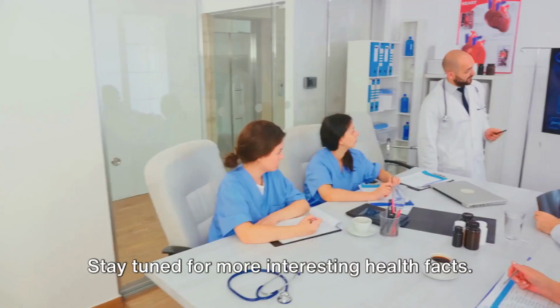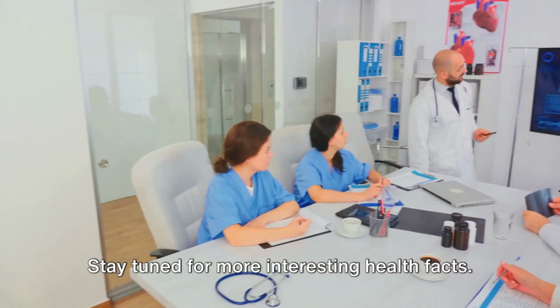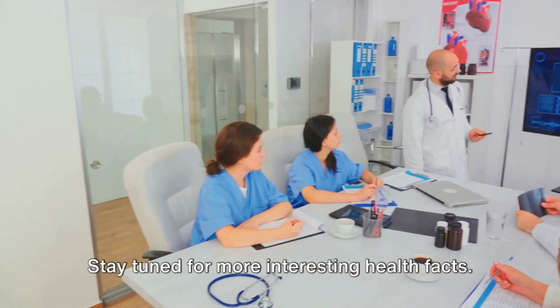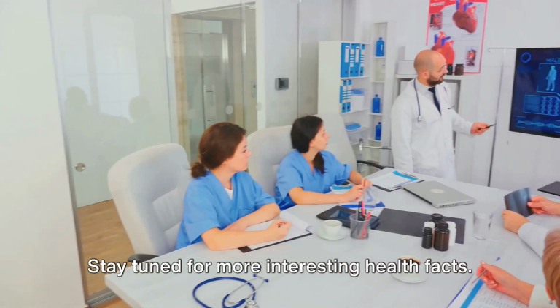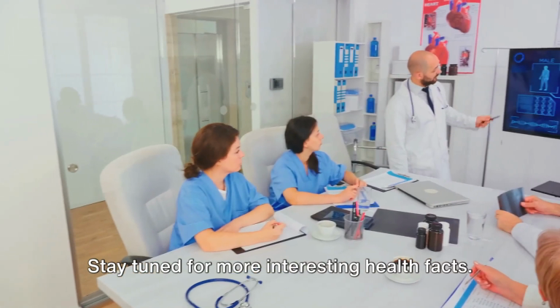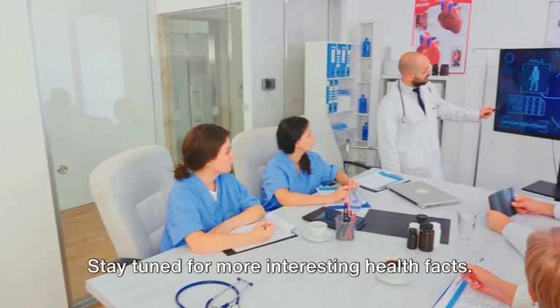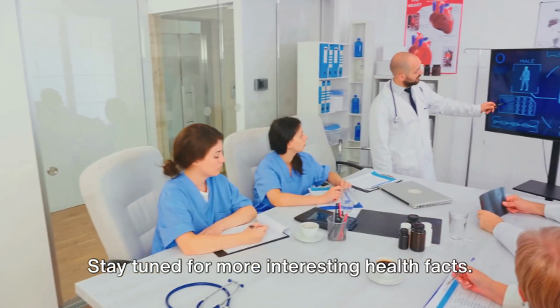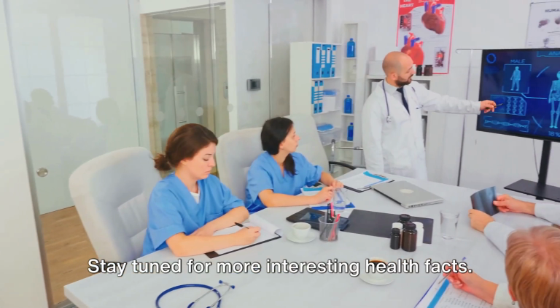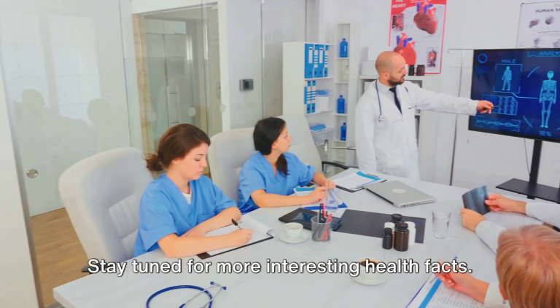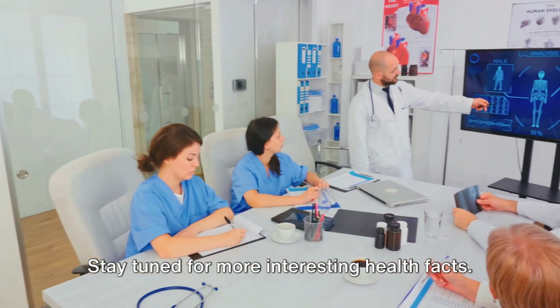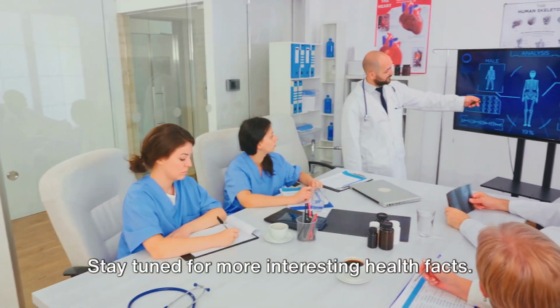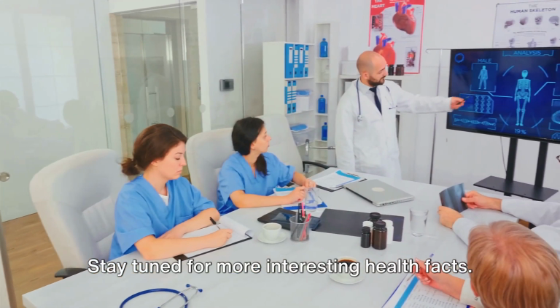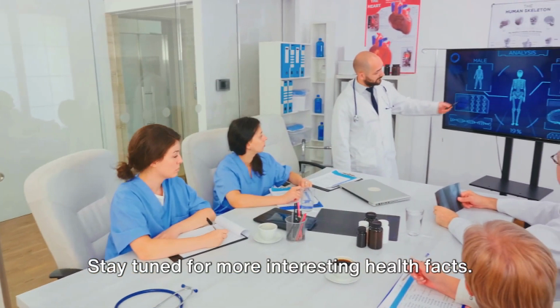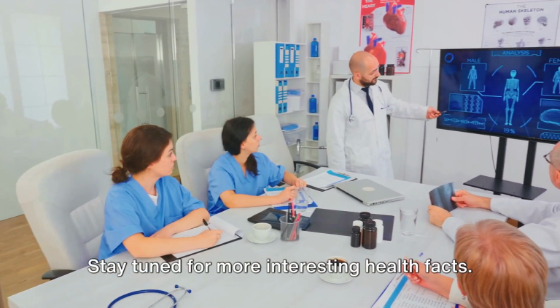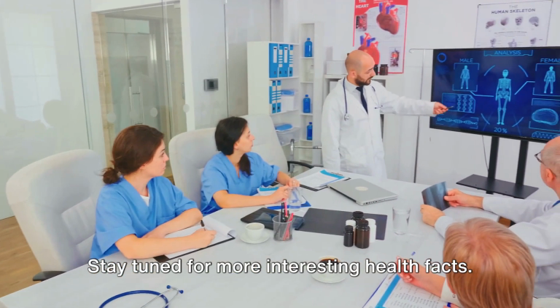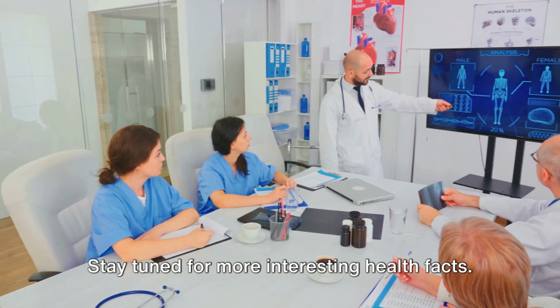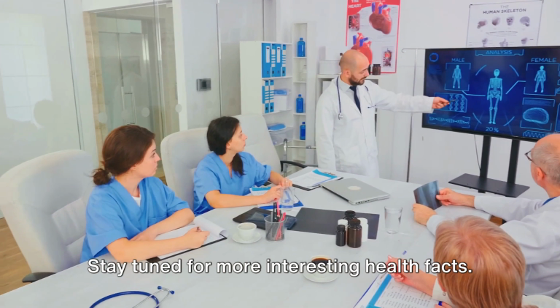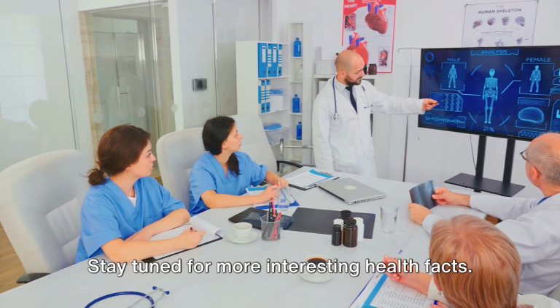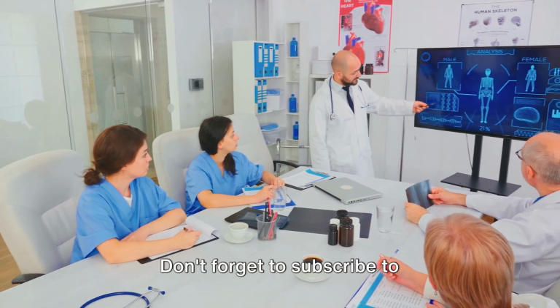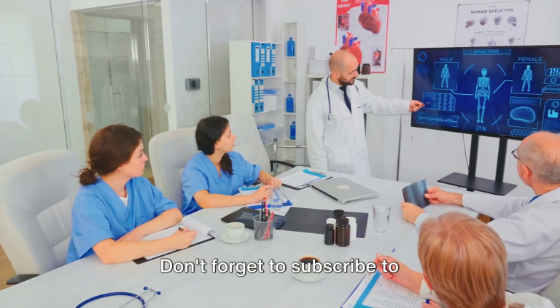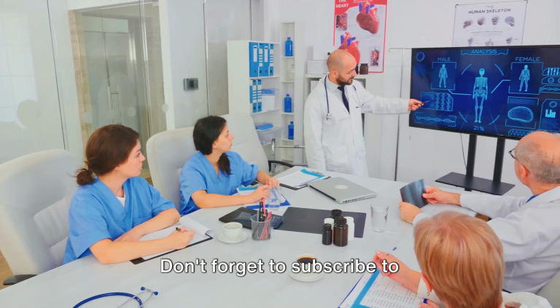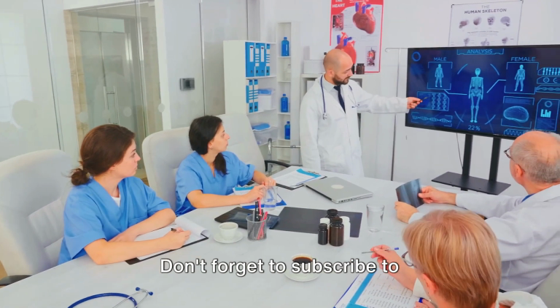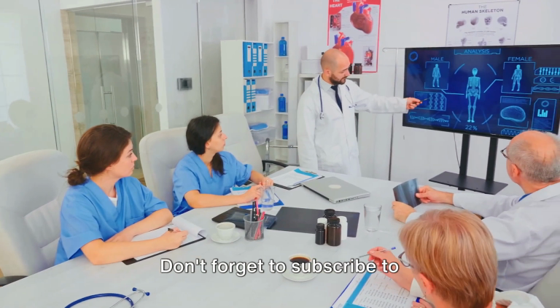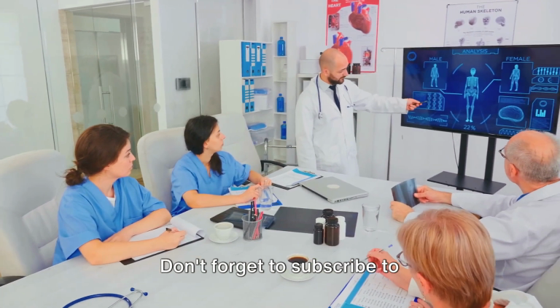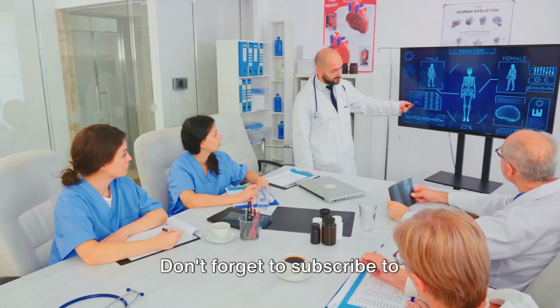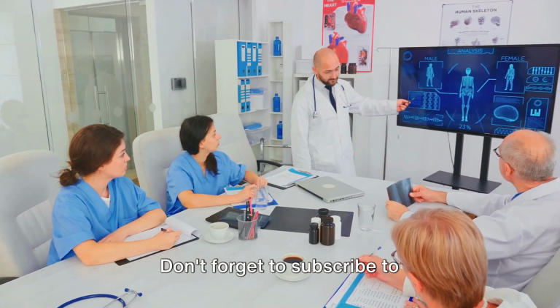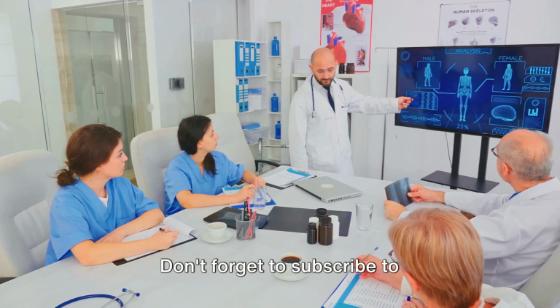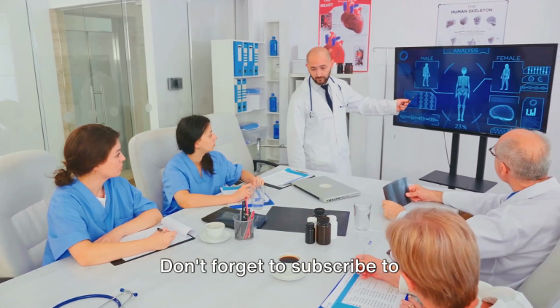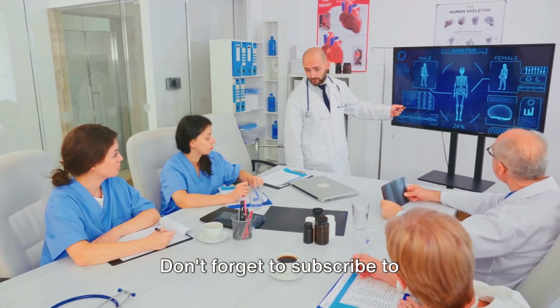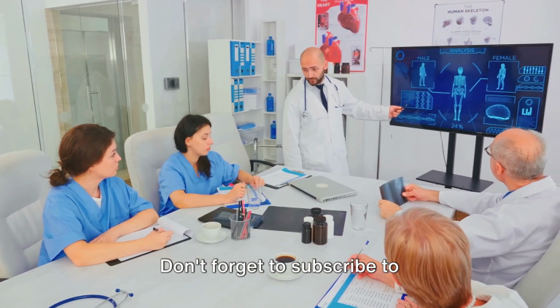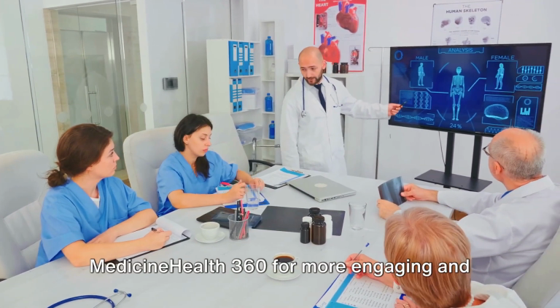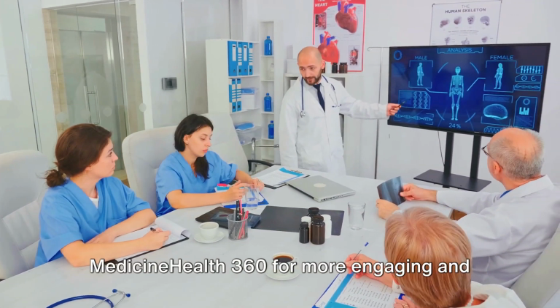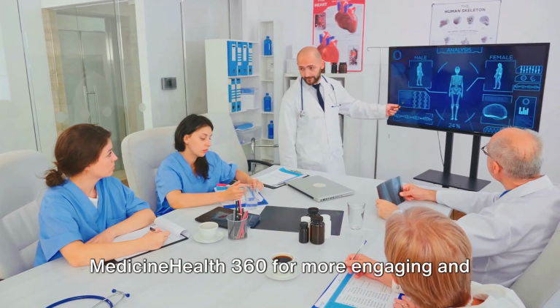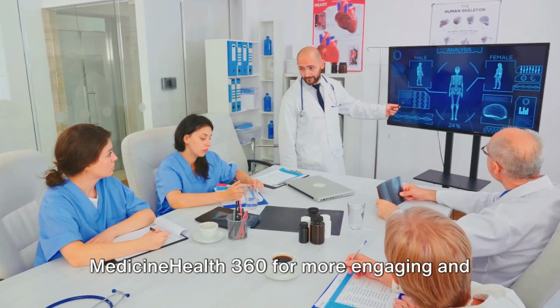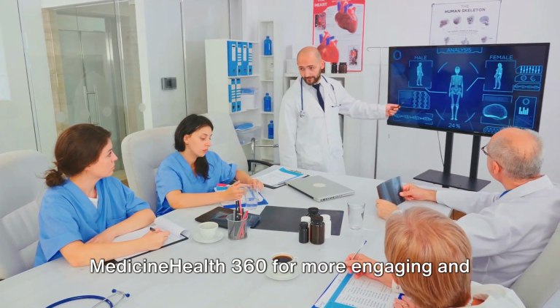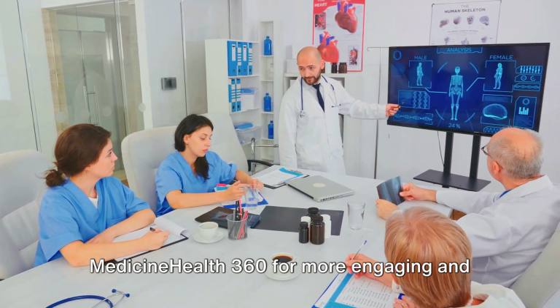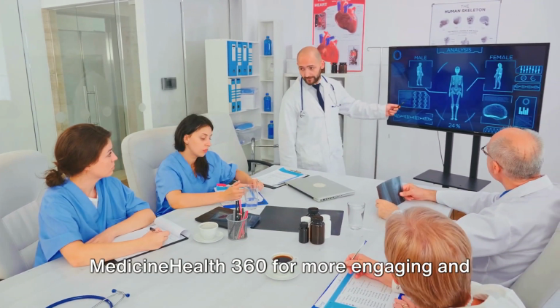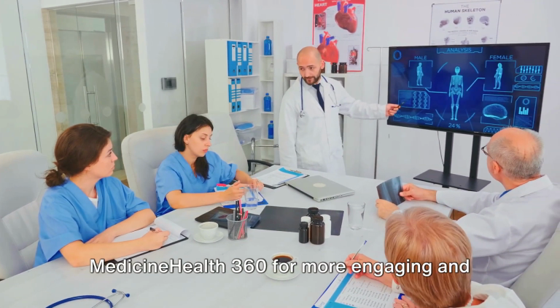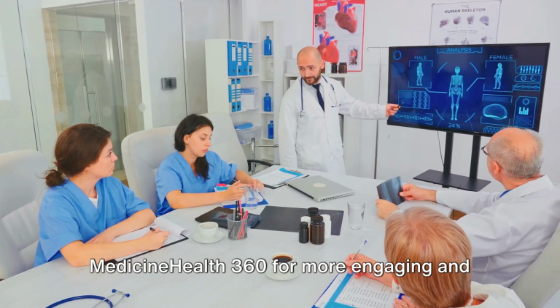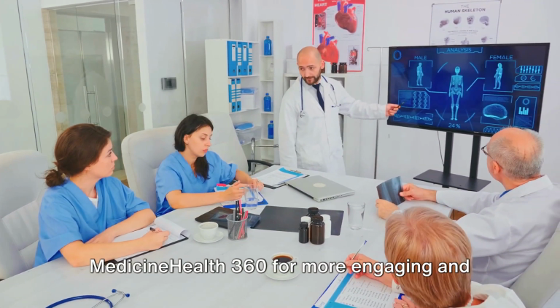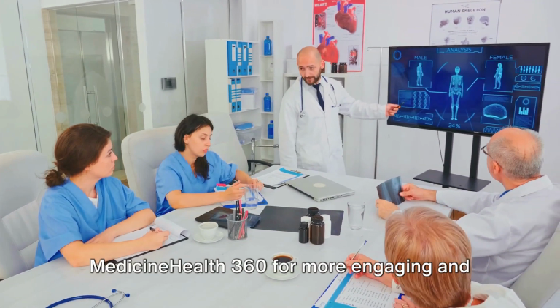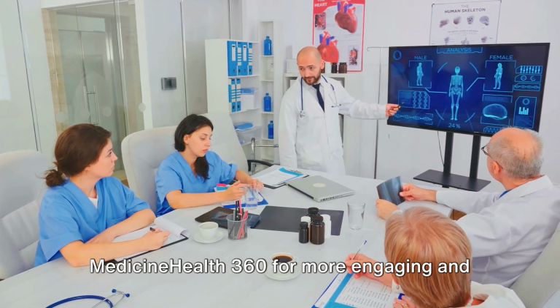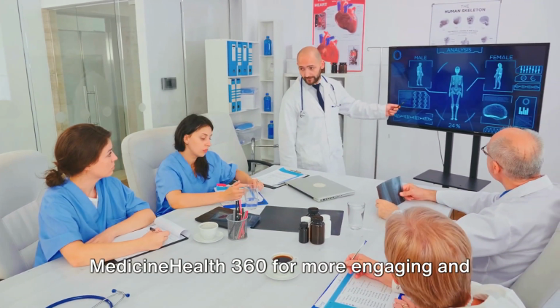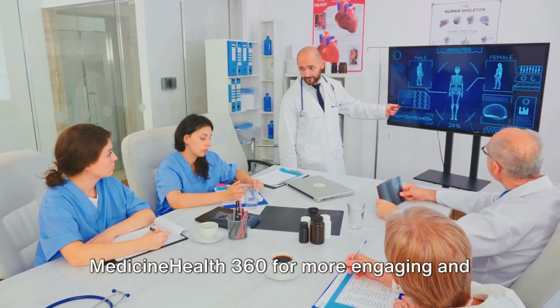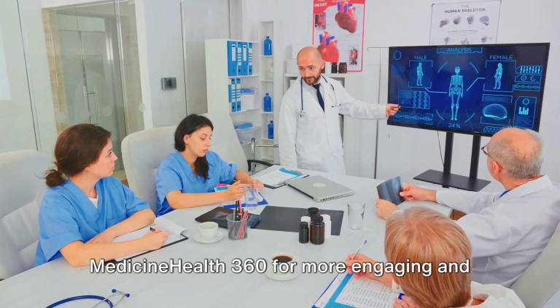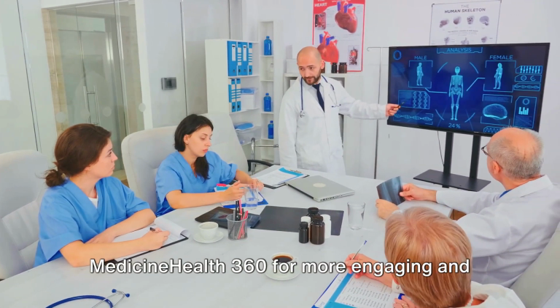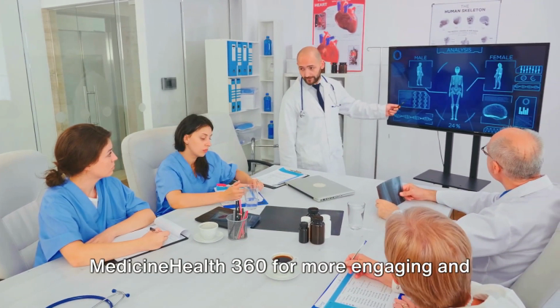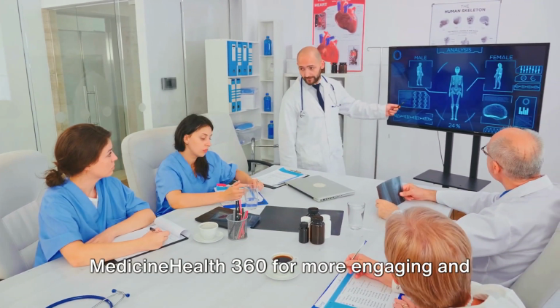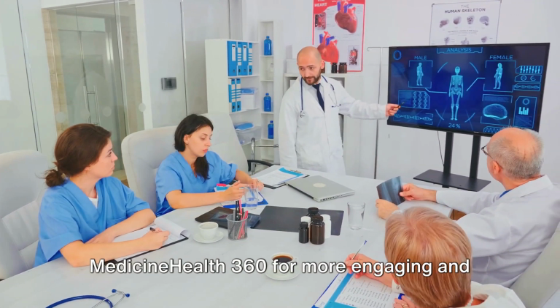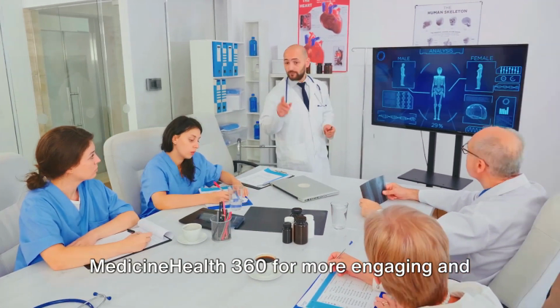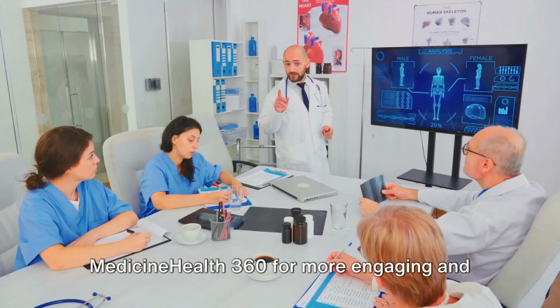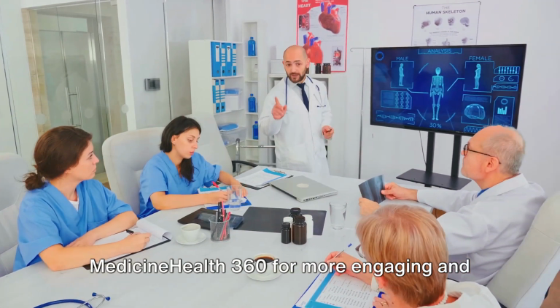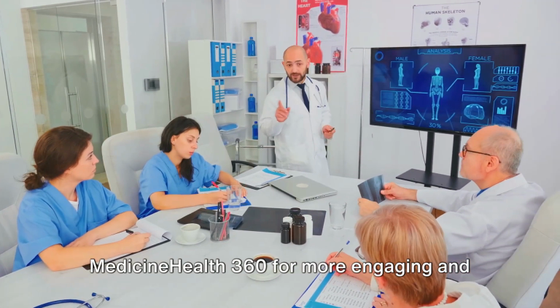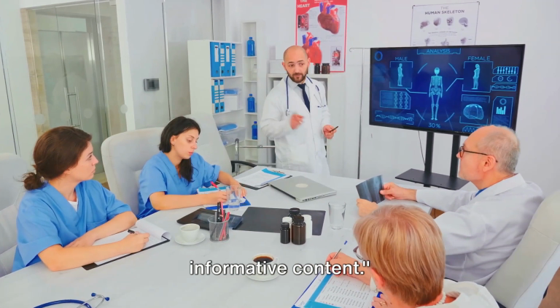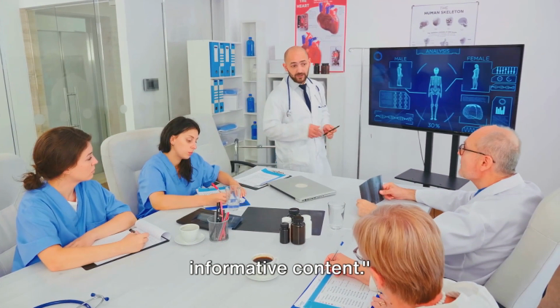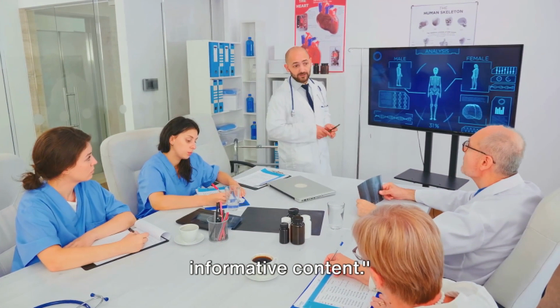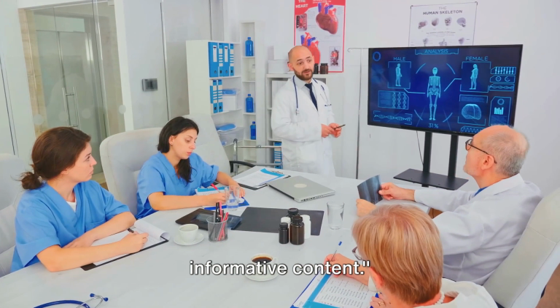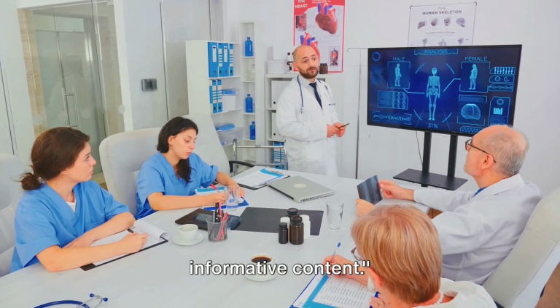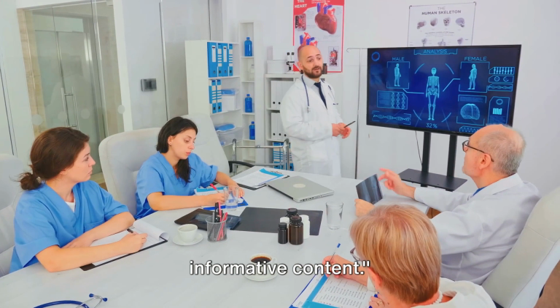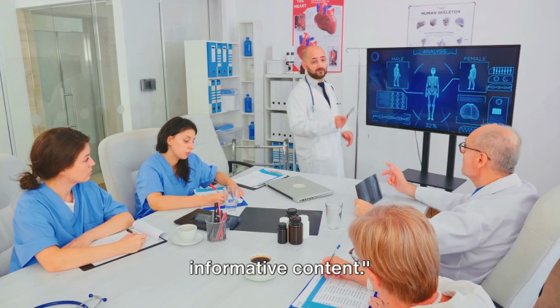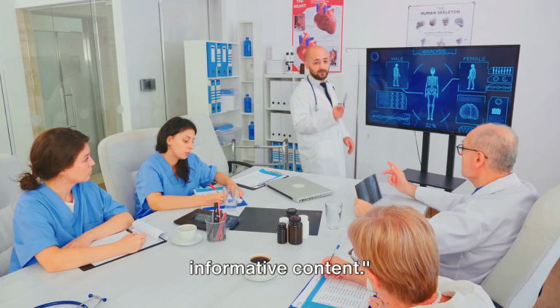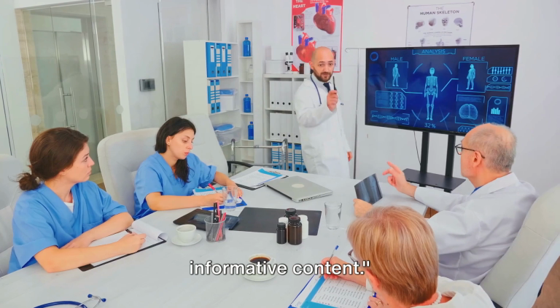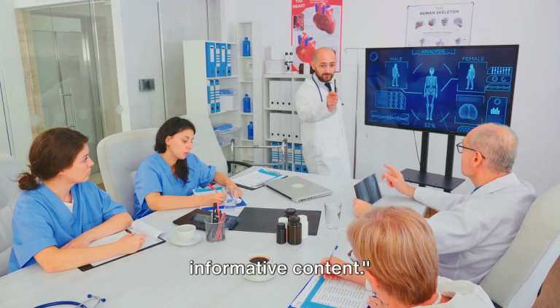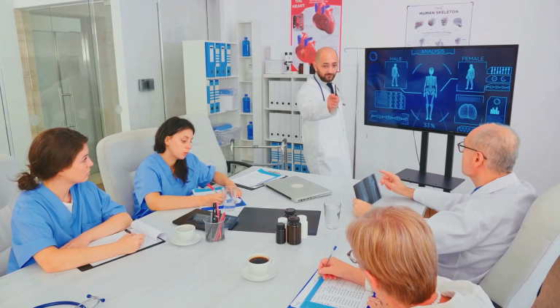Stay tuned for more interesting health facts. Don't forget to subscribe to MedicineHealth360 for more engaging and informative content.